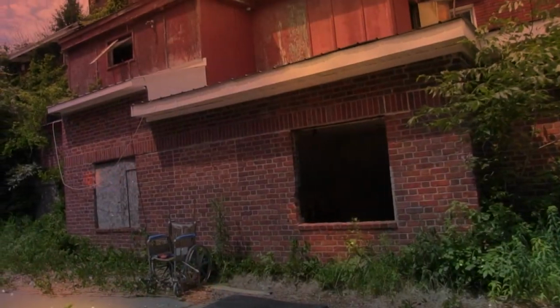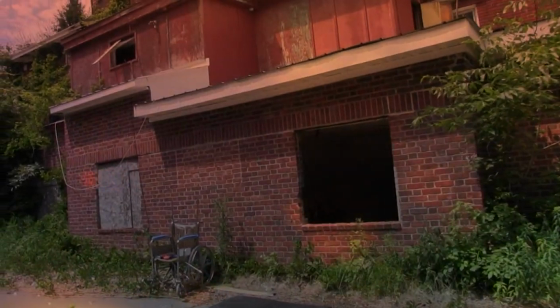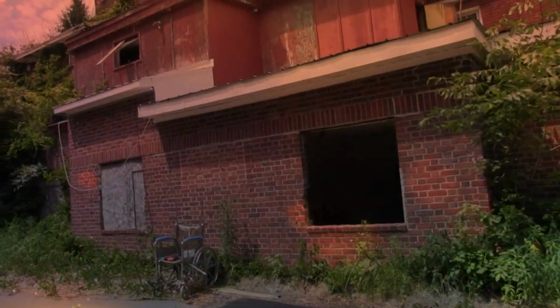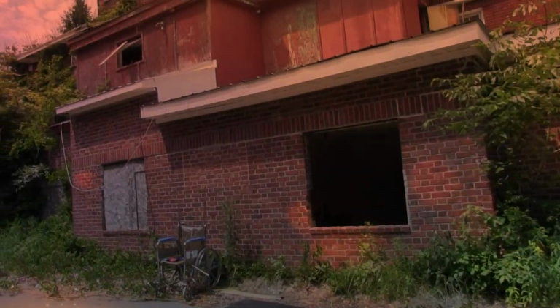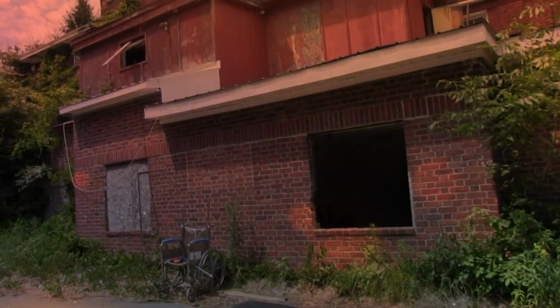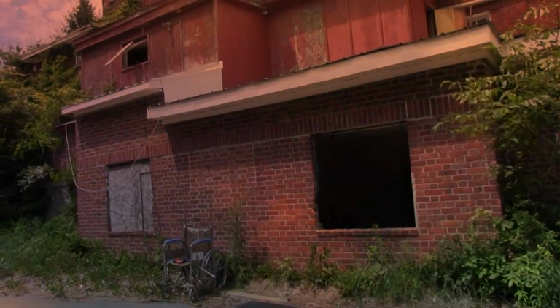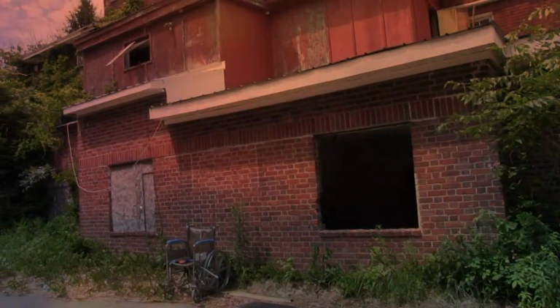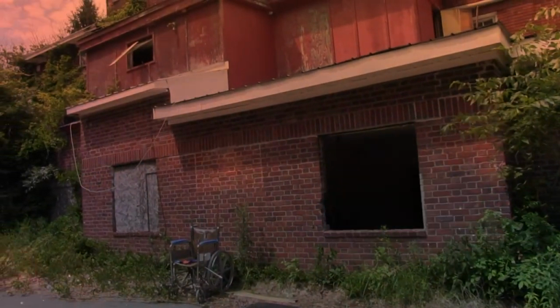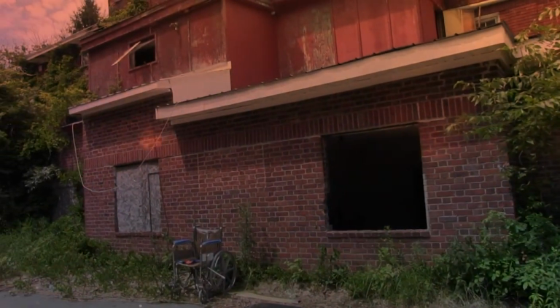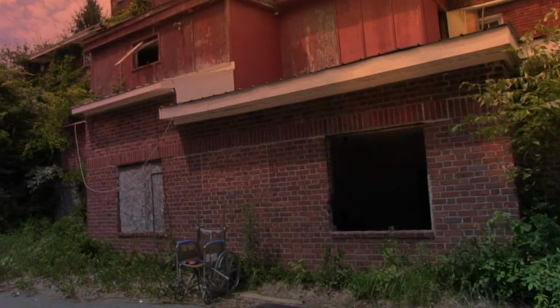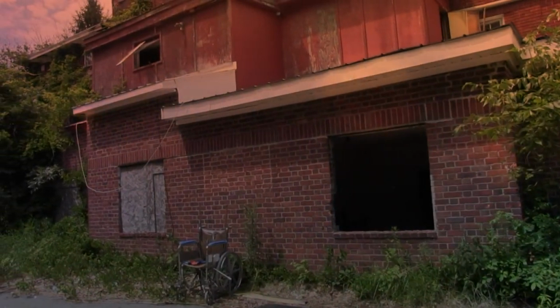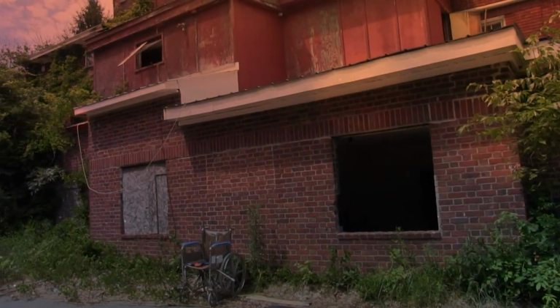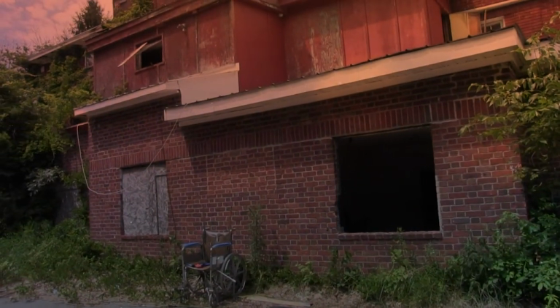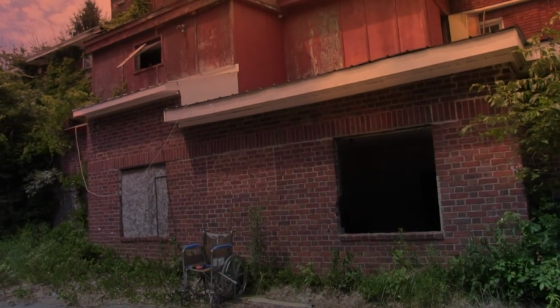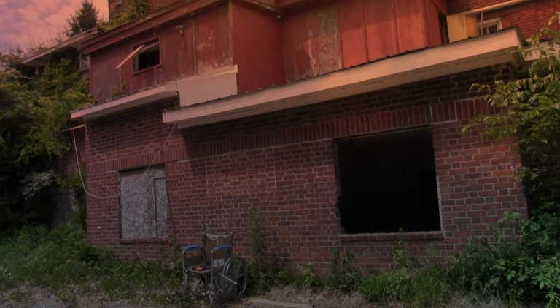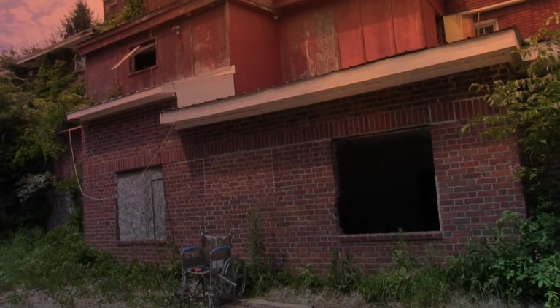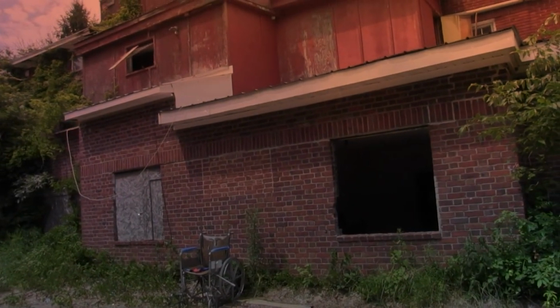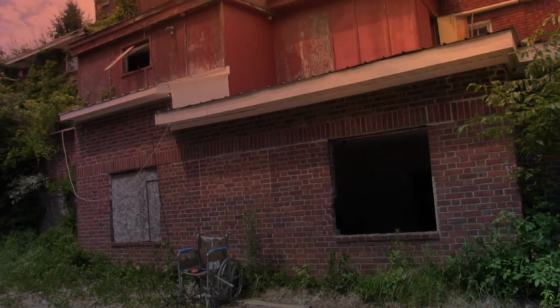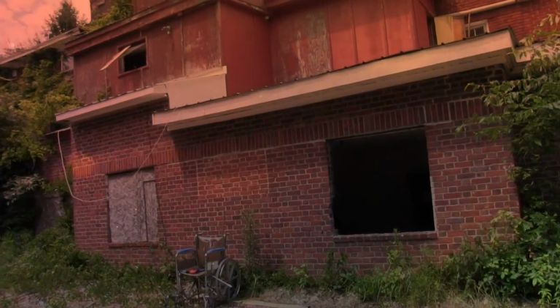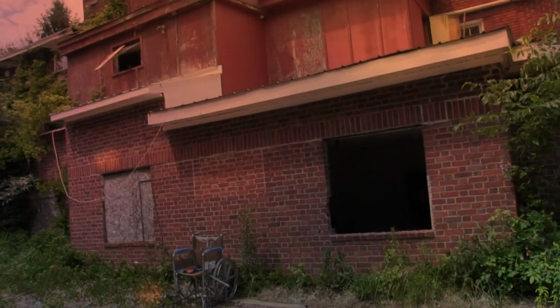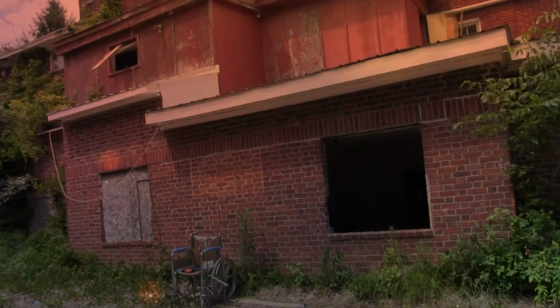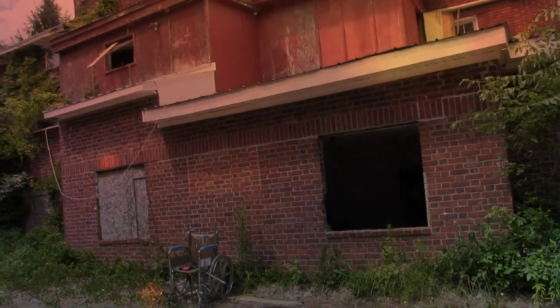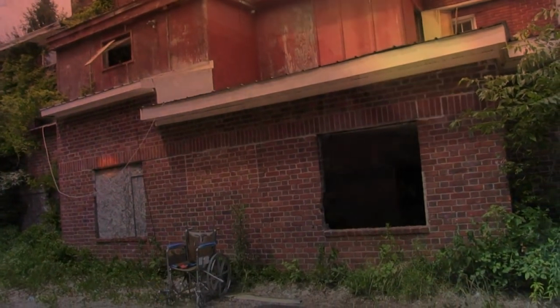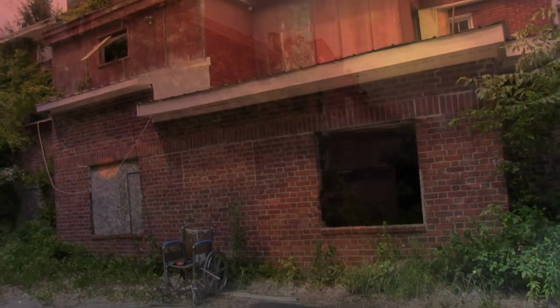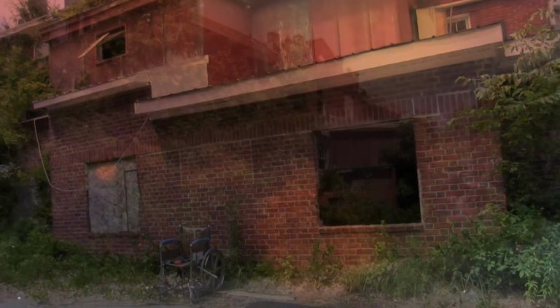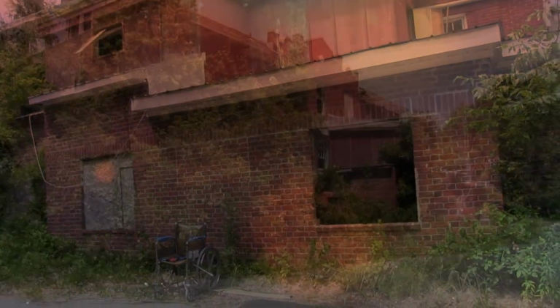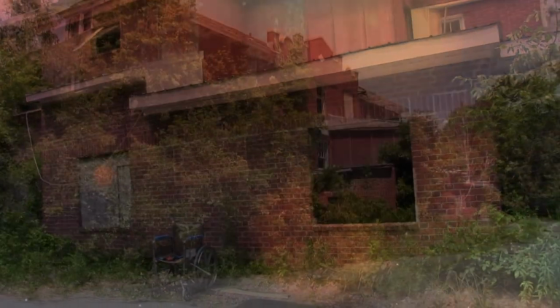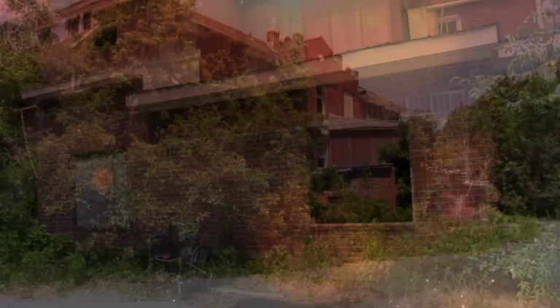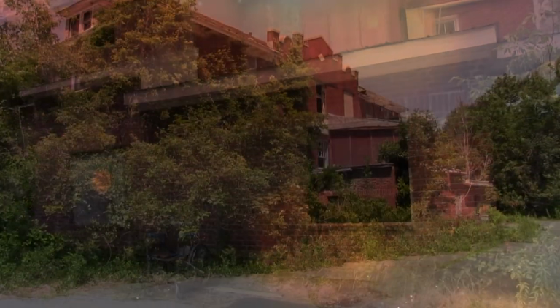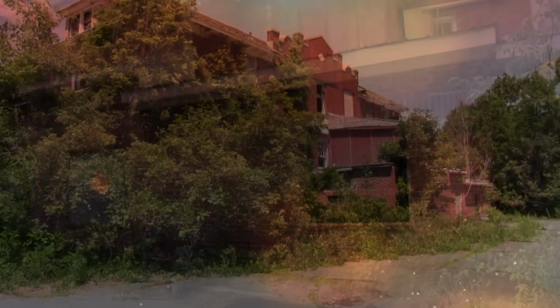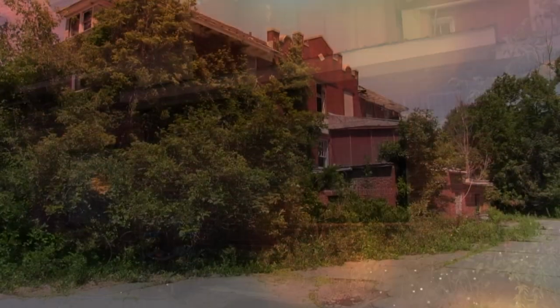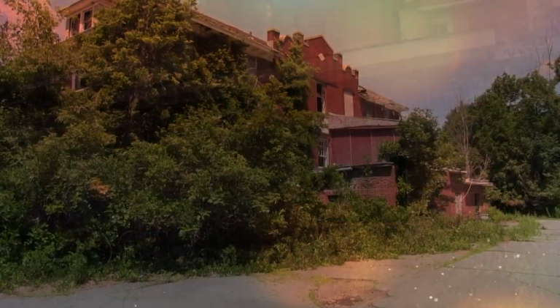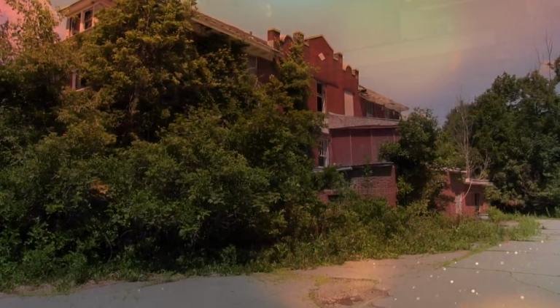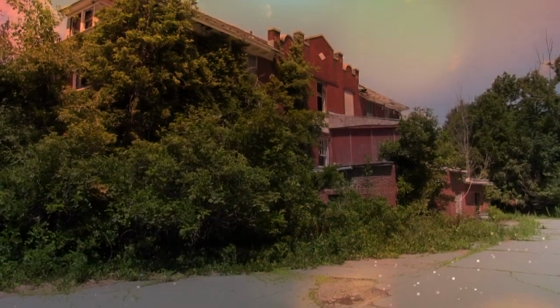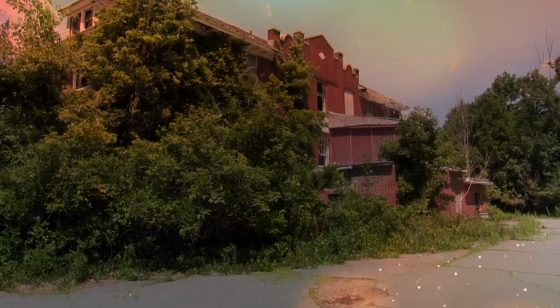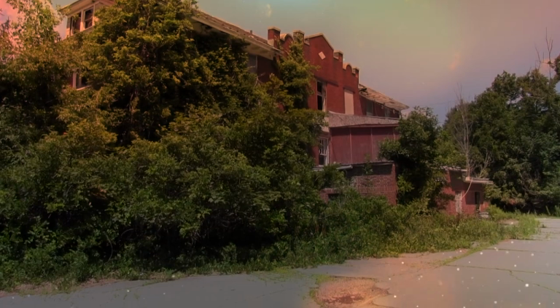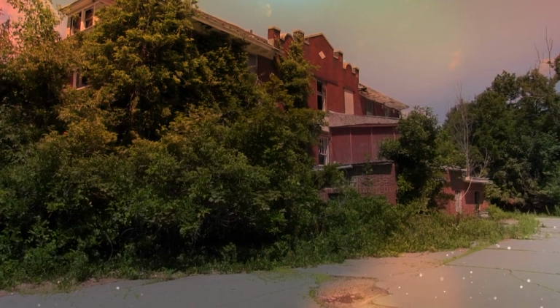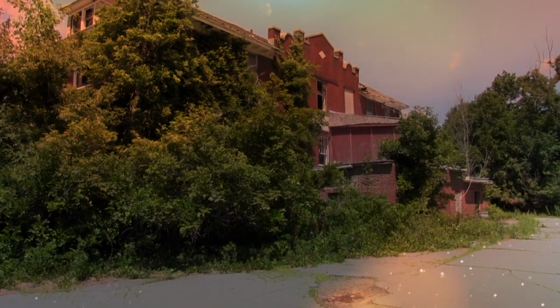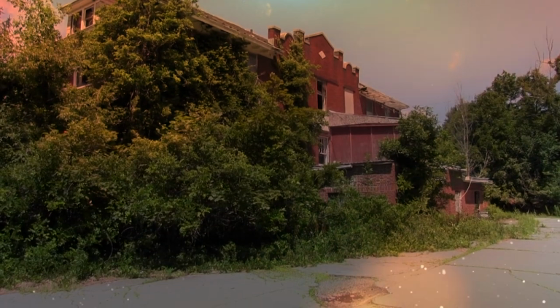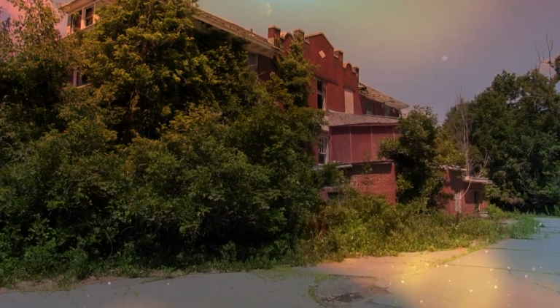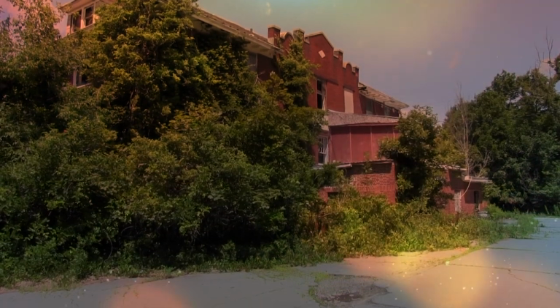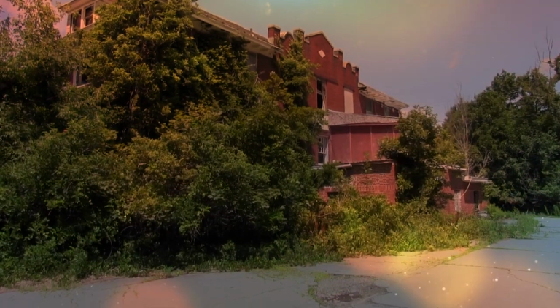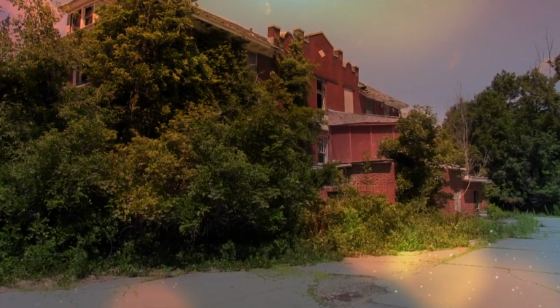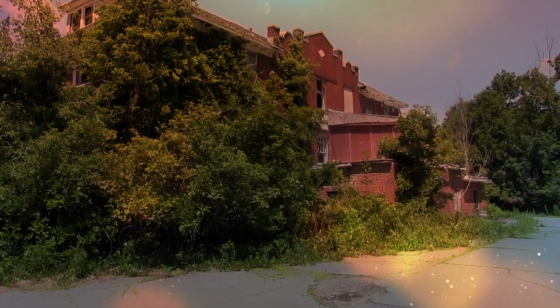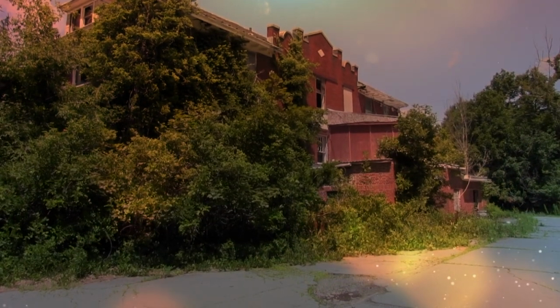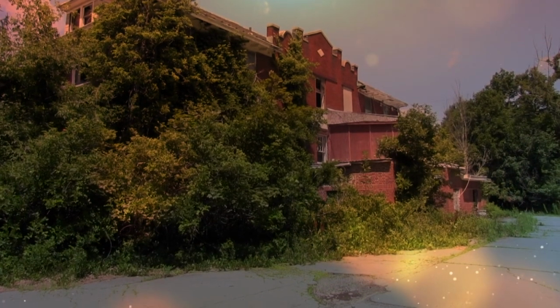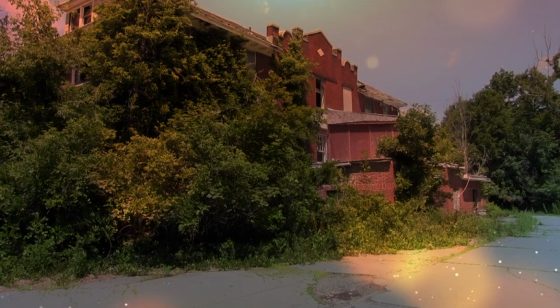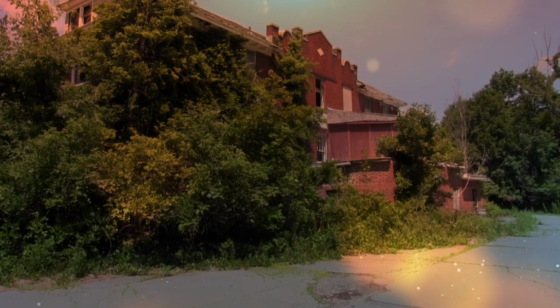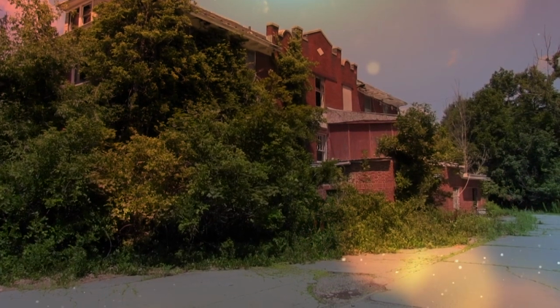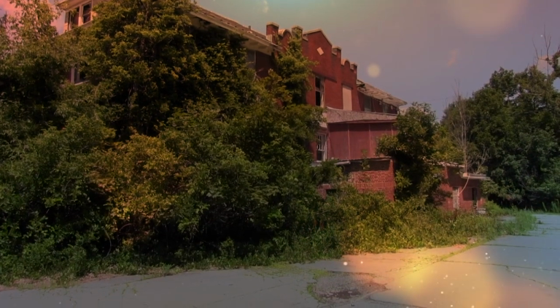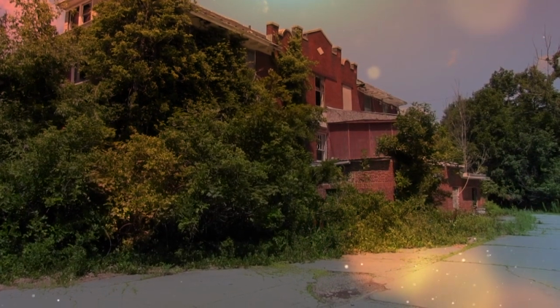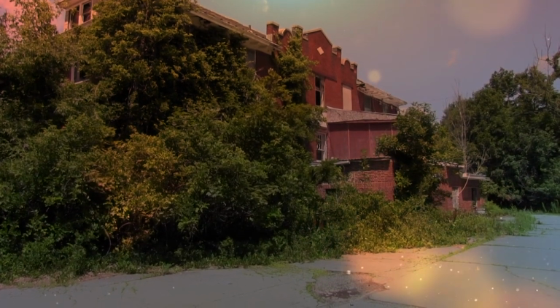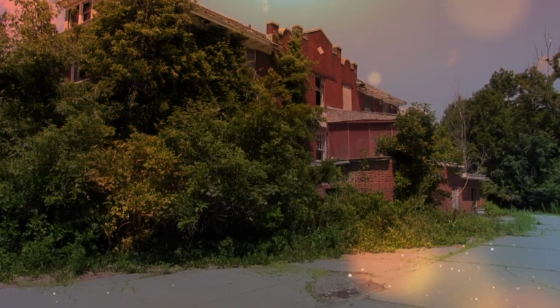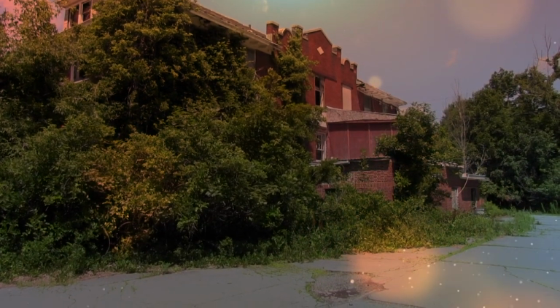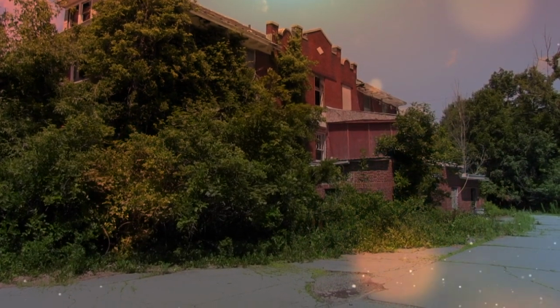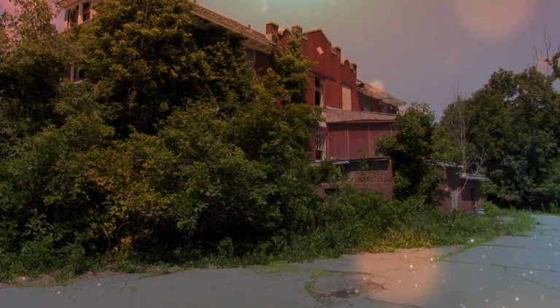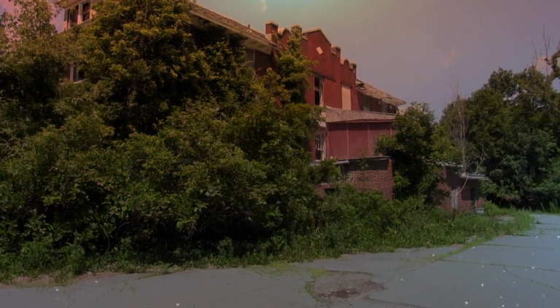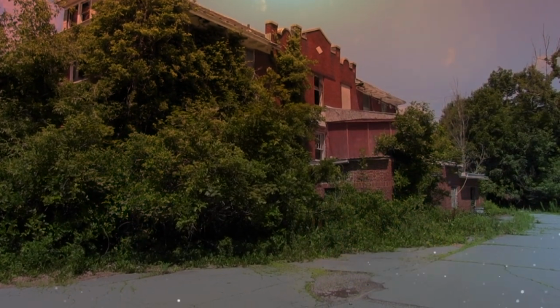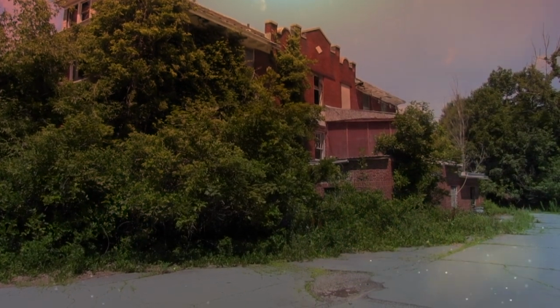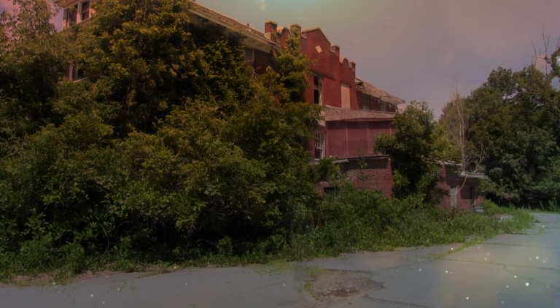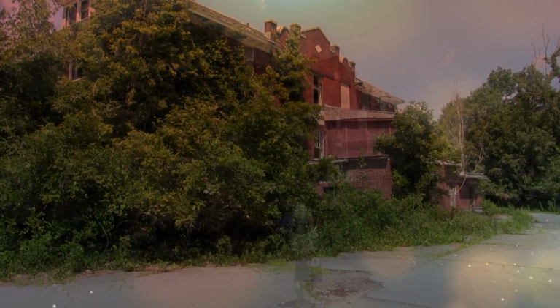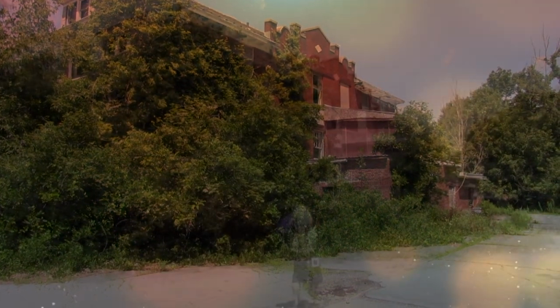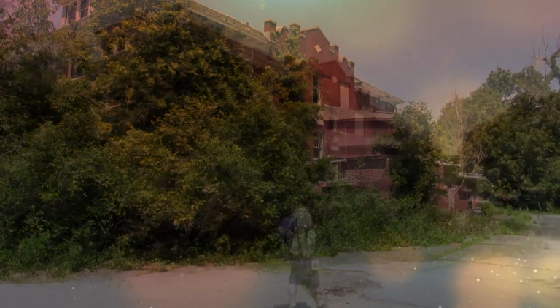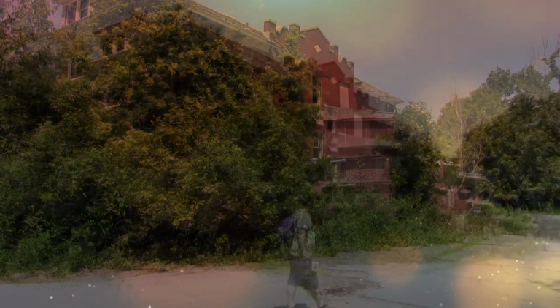Thanks for coming with us on this exploration. If you enjoyed what you saw, be sure to like, share, and subscribe. We'll see you next time.